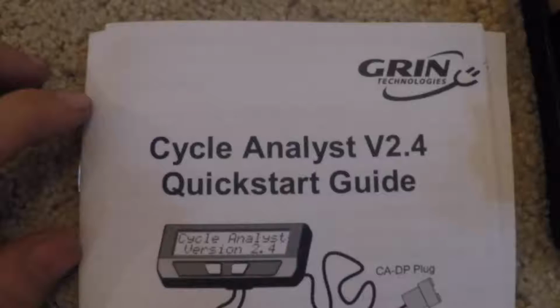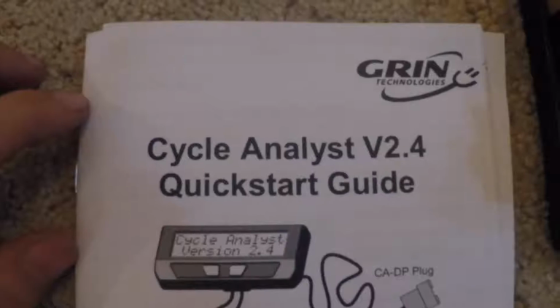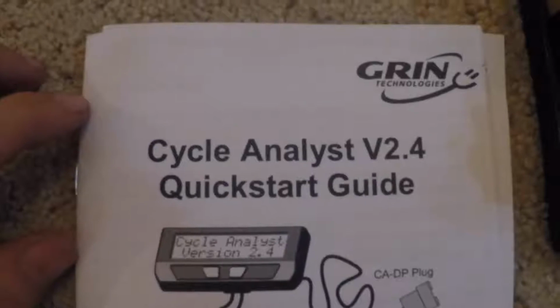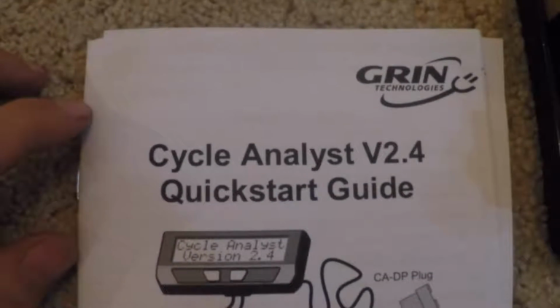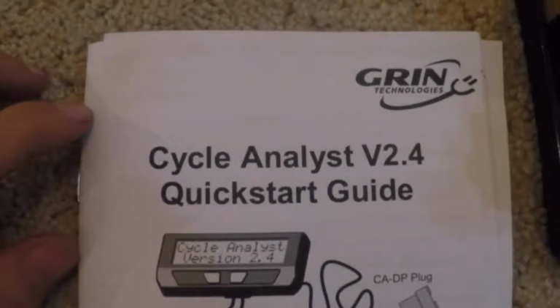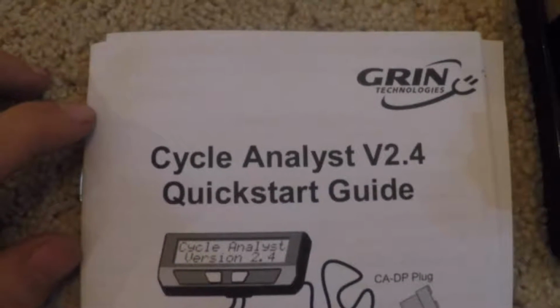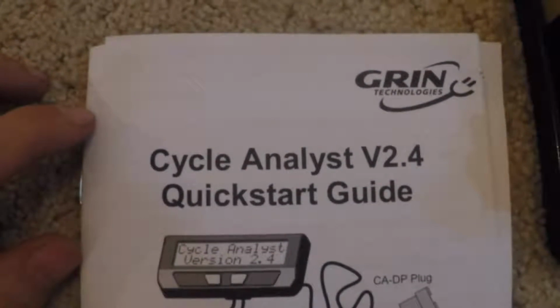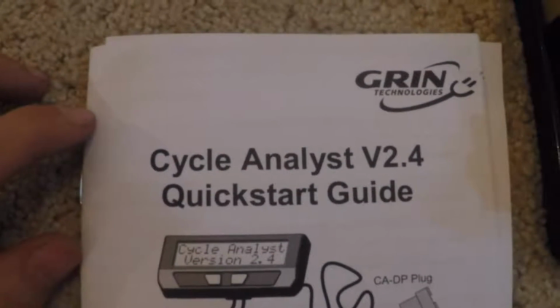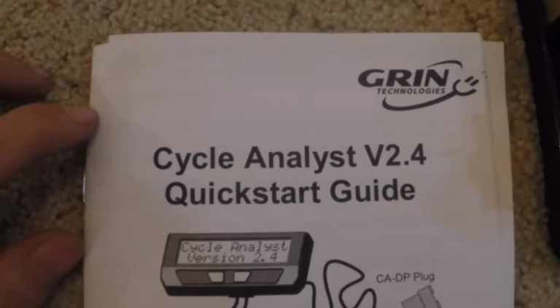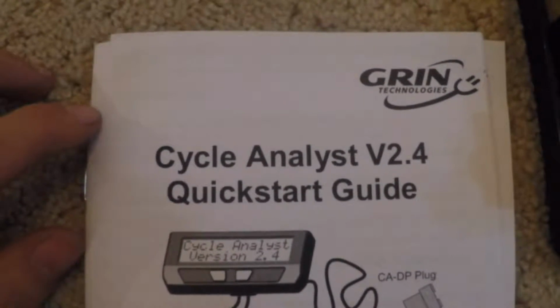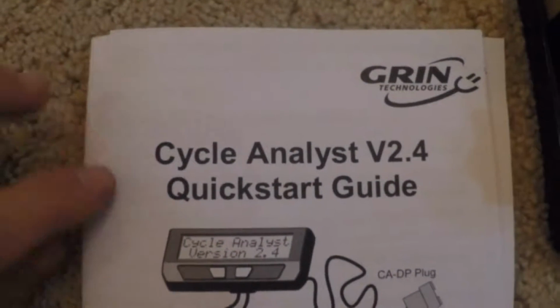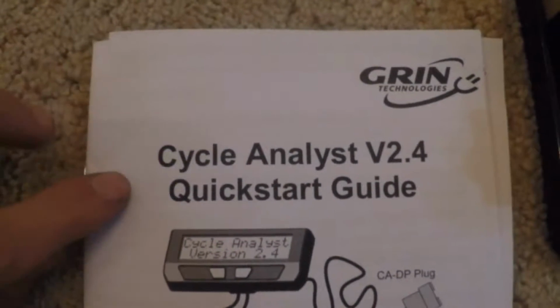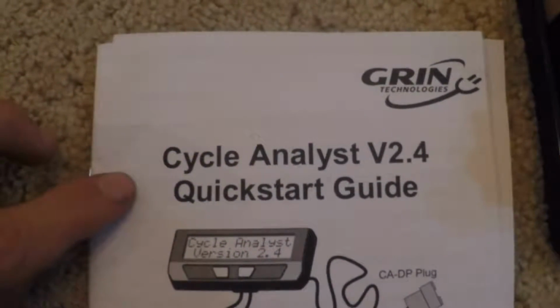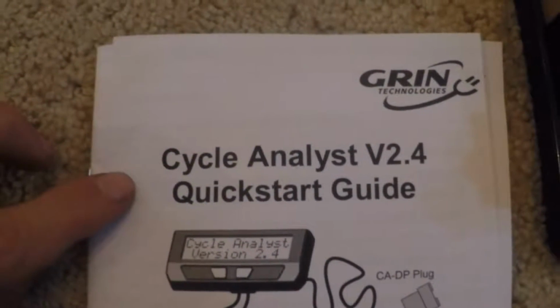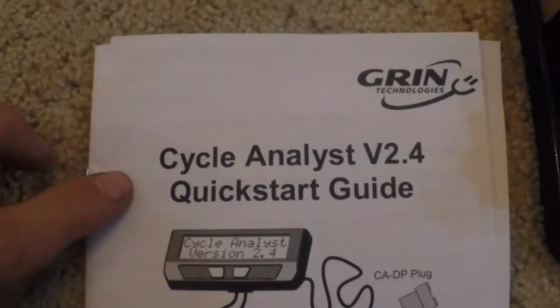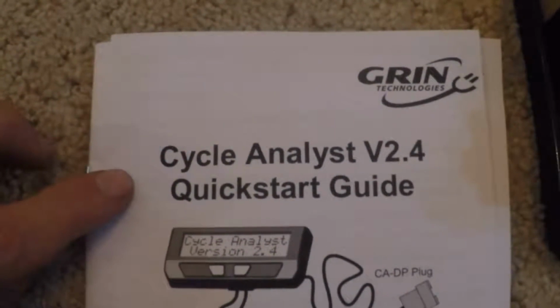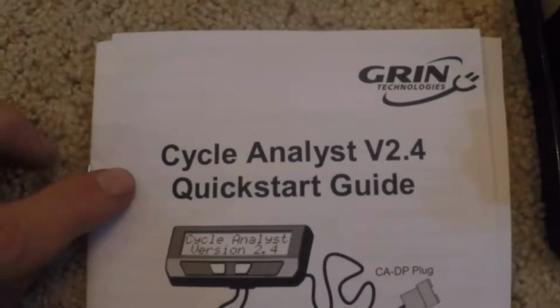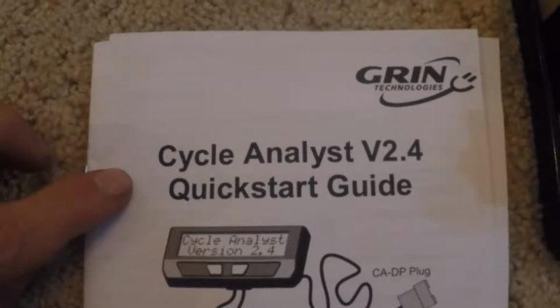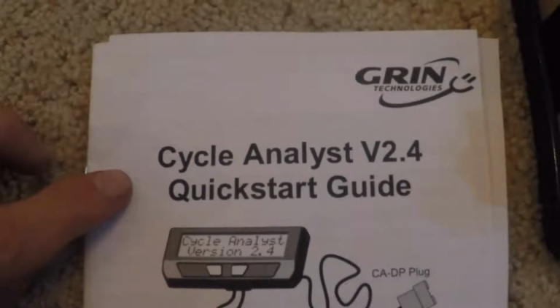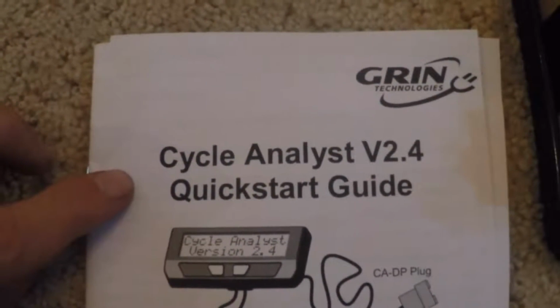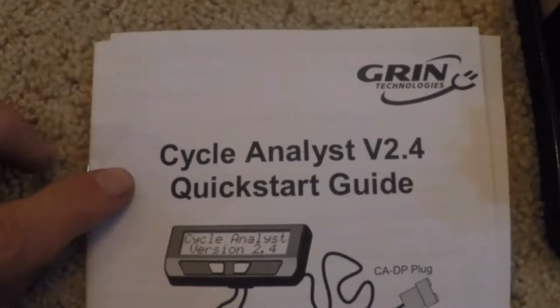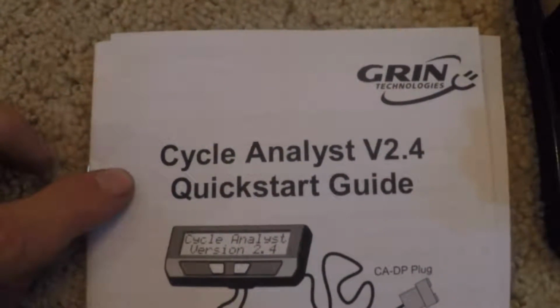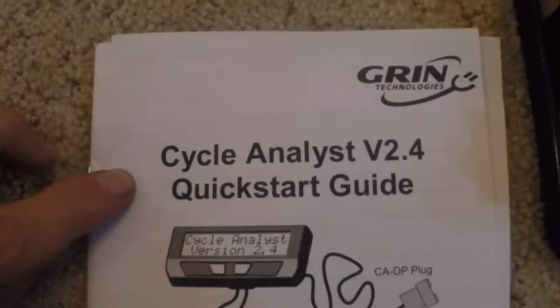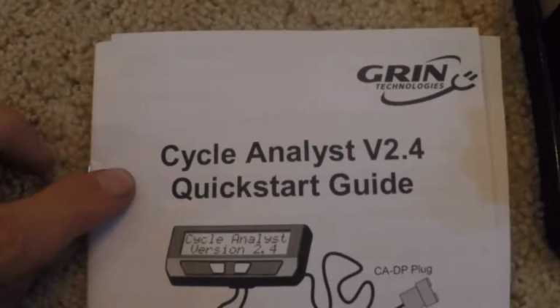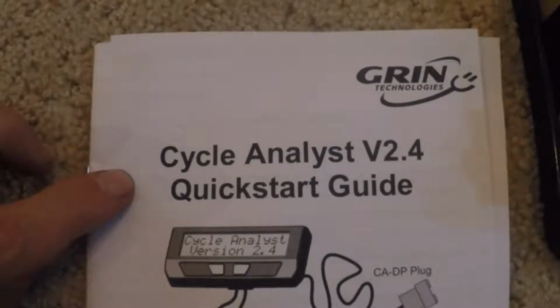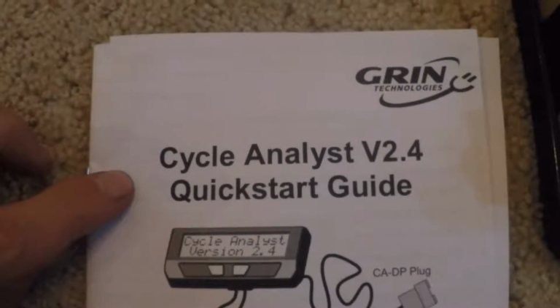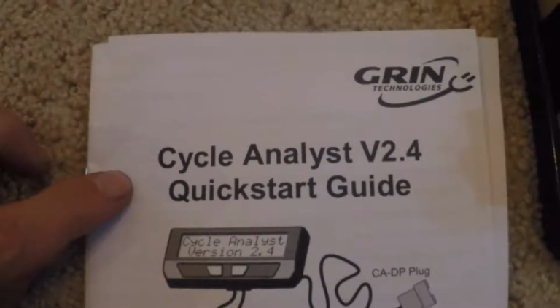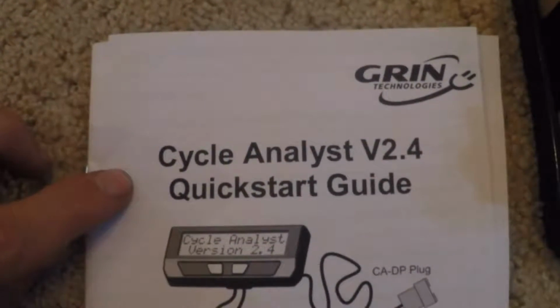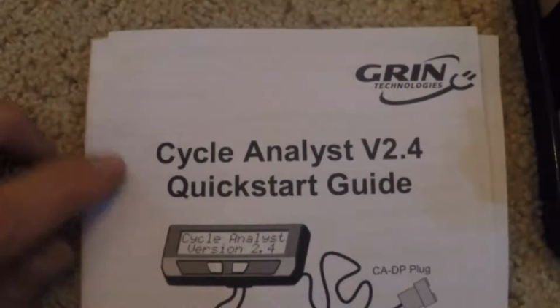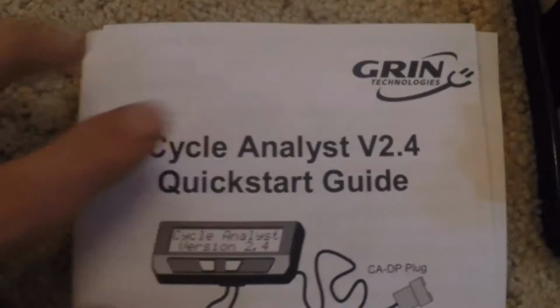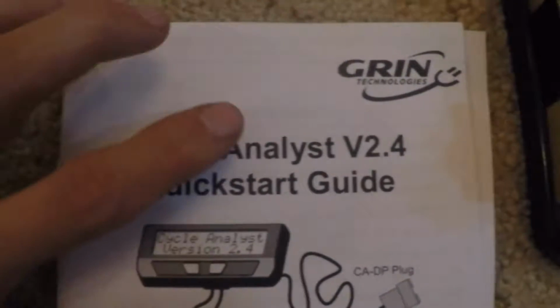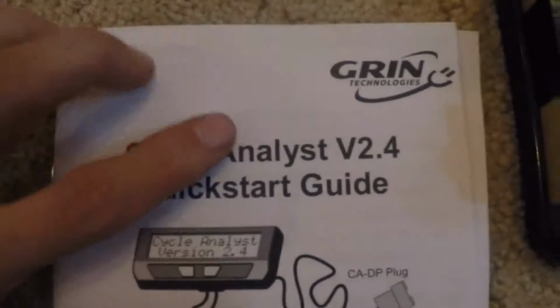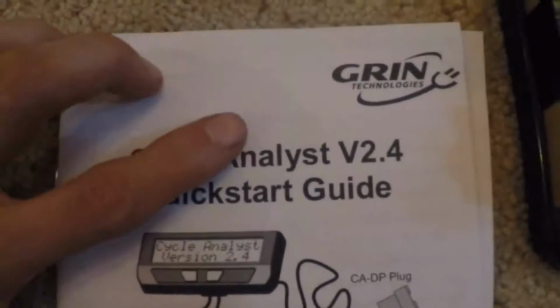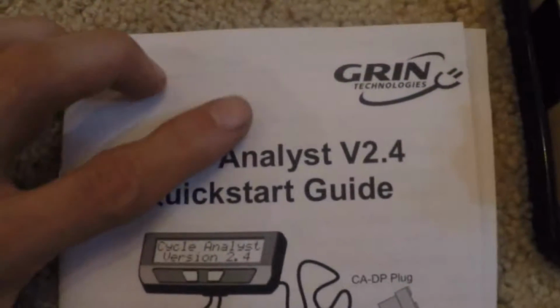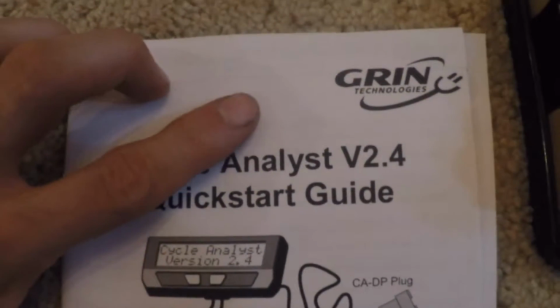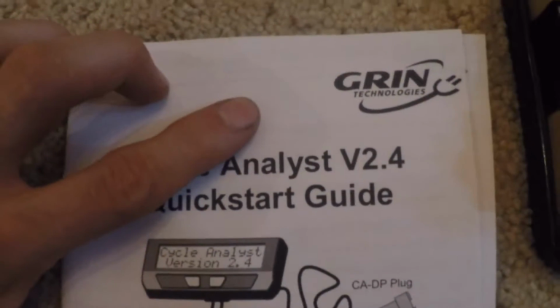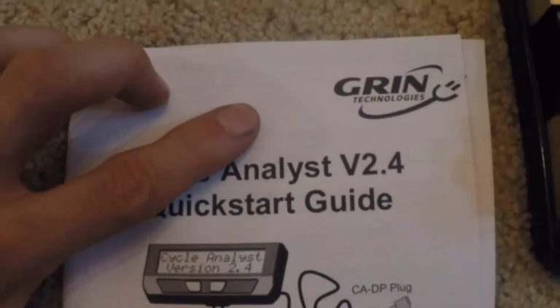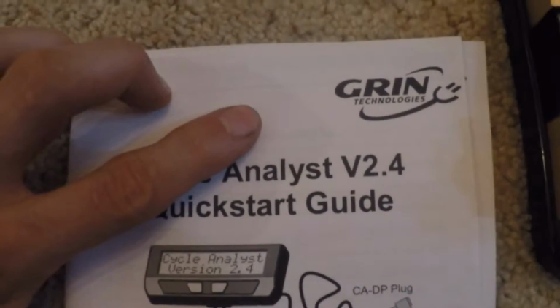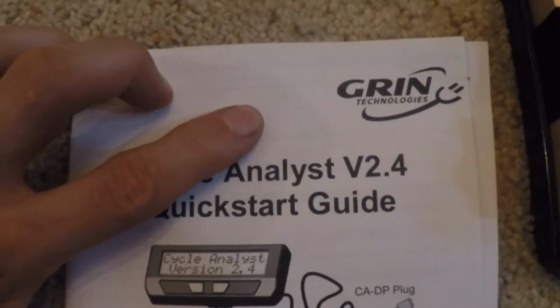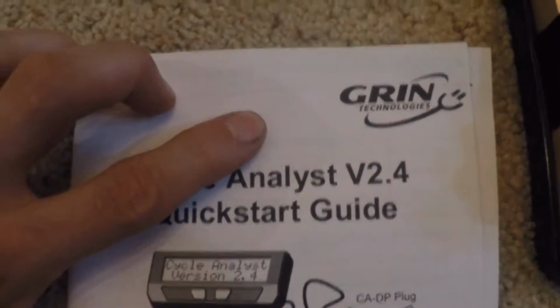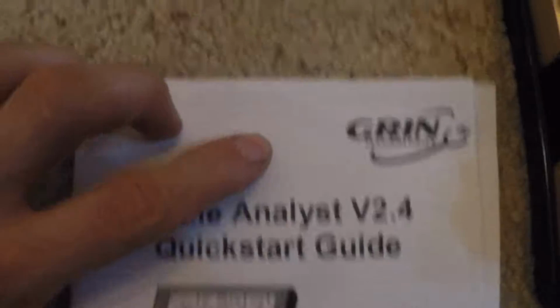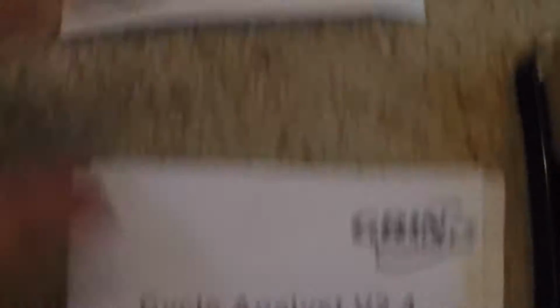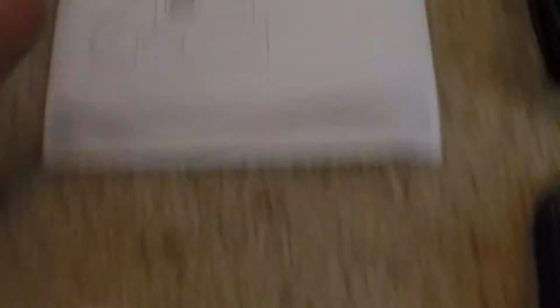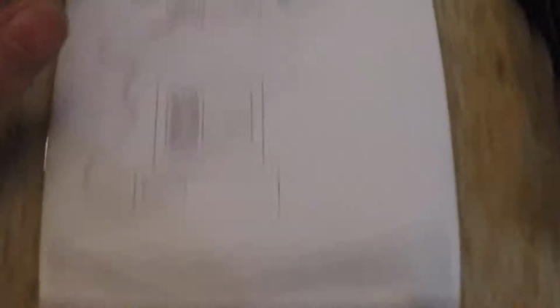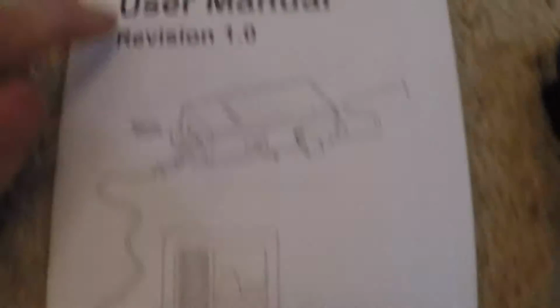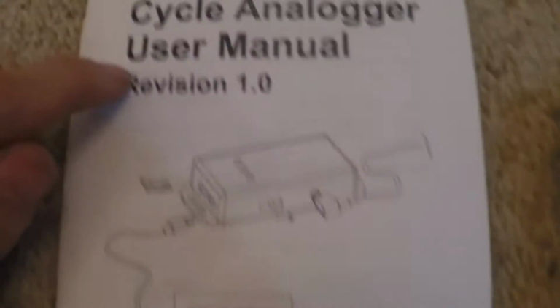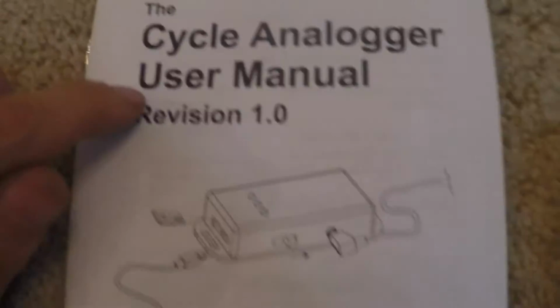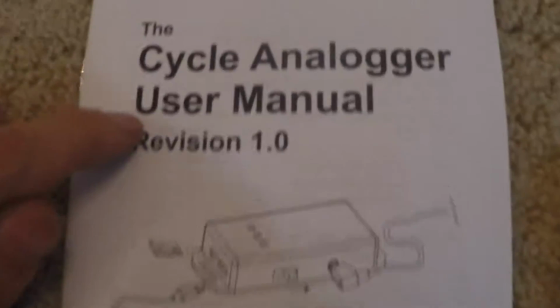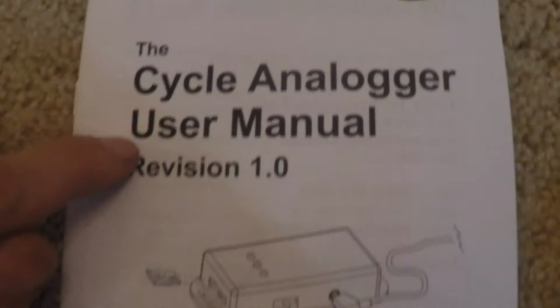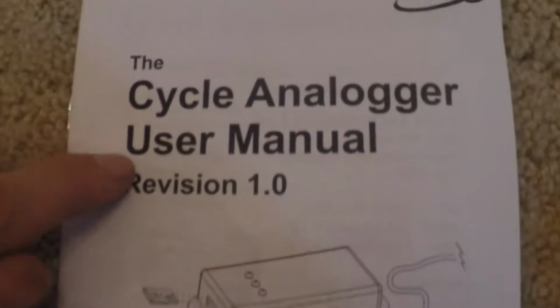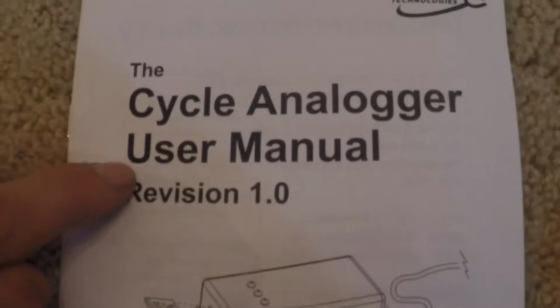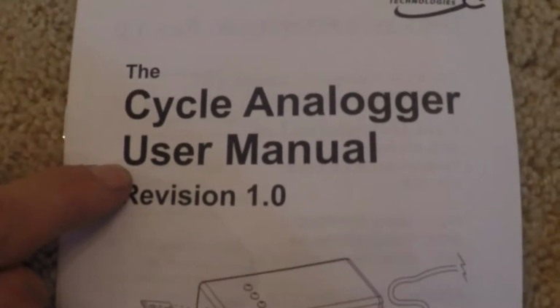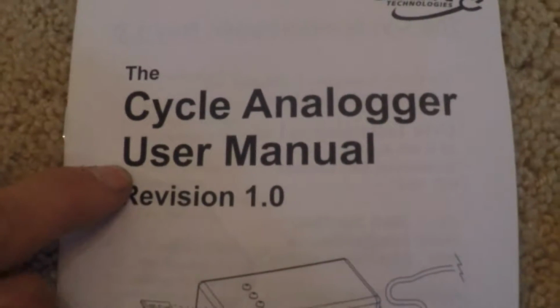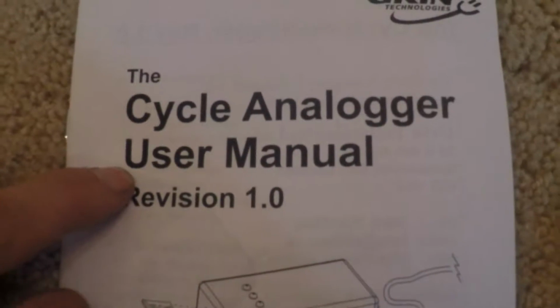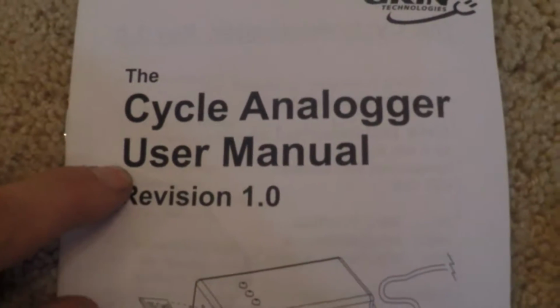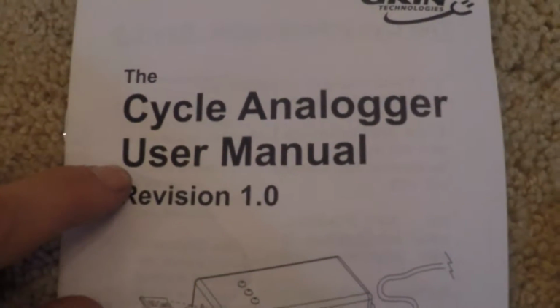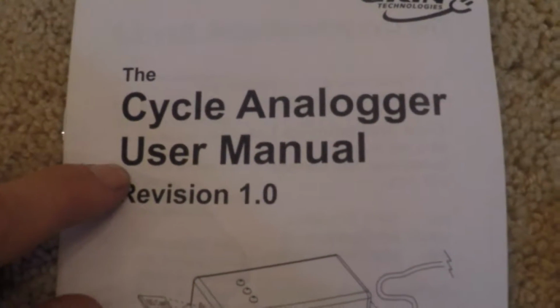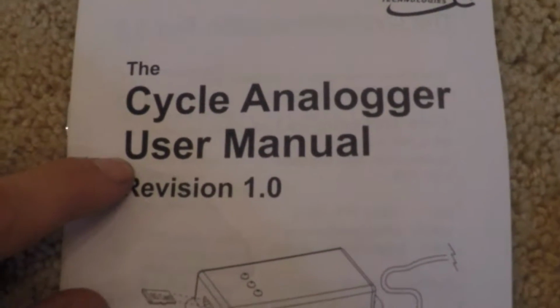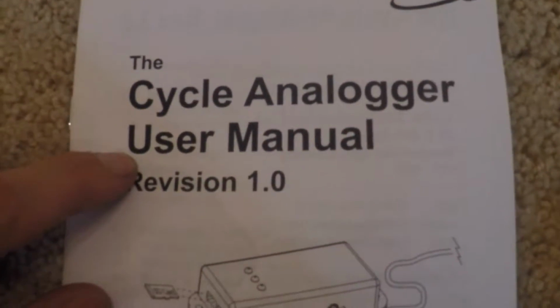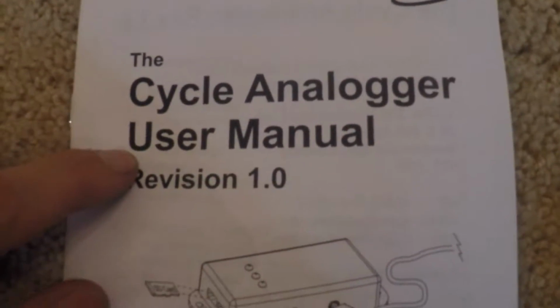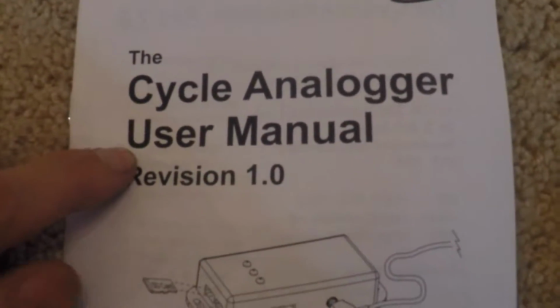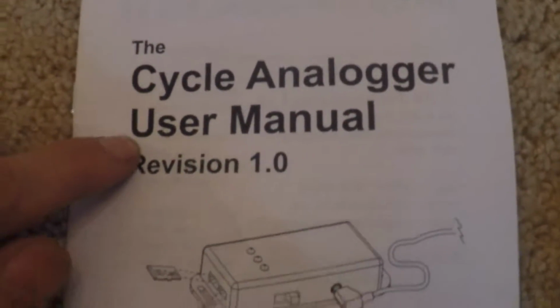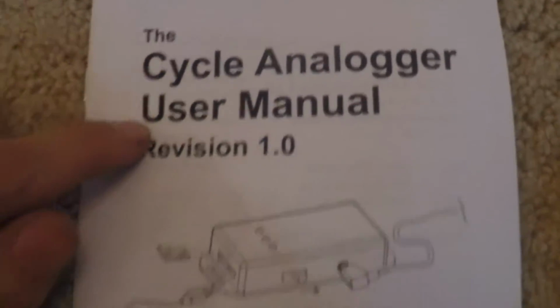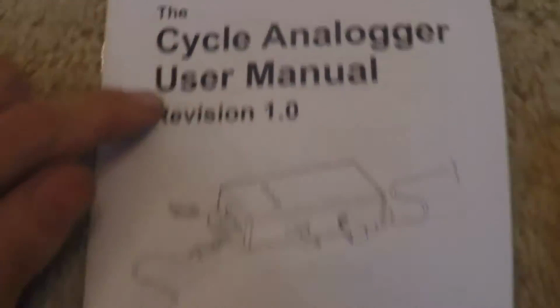Burton here. We're going to be installing a Cycle Analyst 2.4, bought at Green Technologies, and a Cycle Analogger.